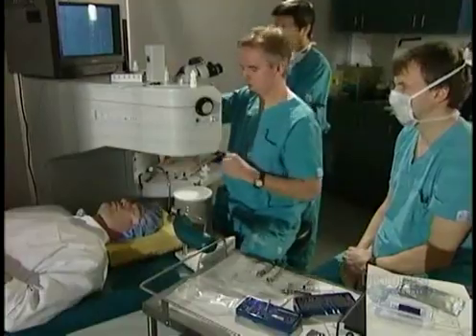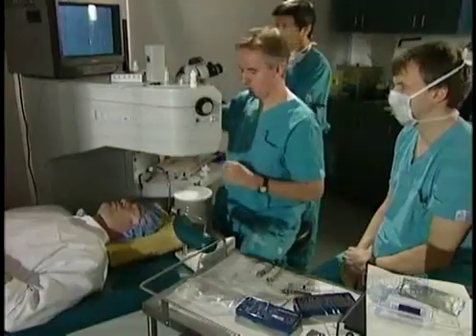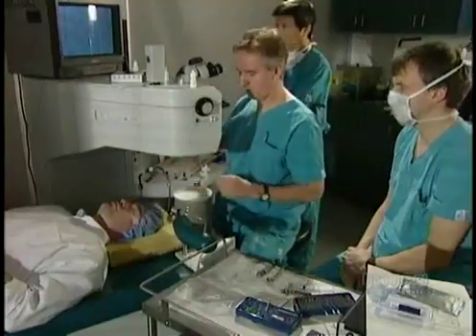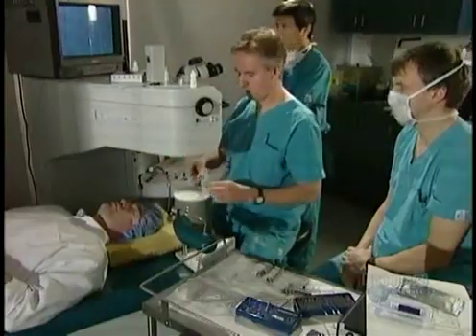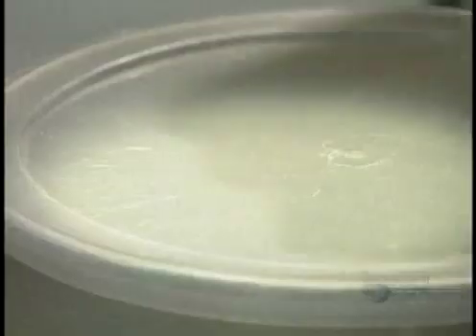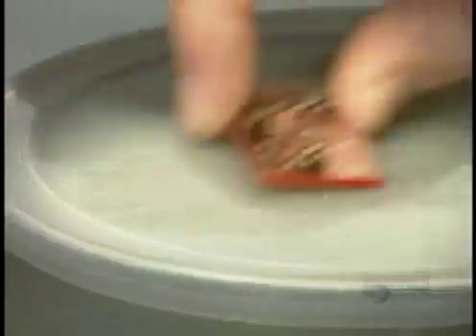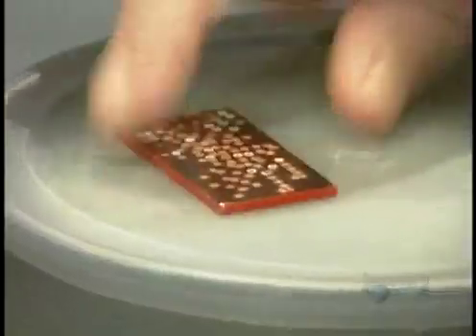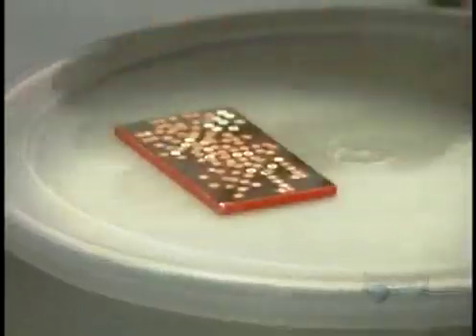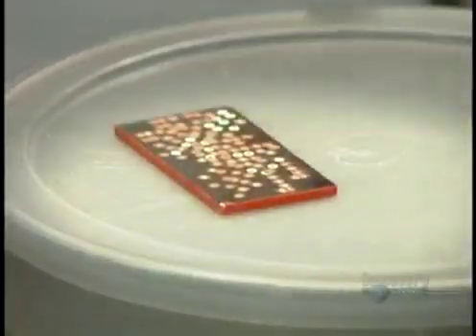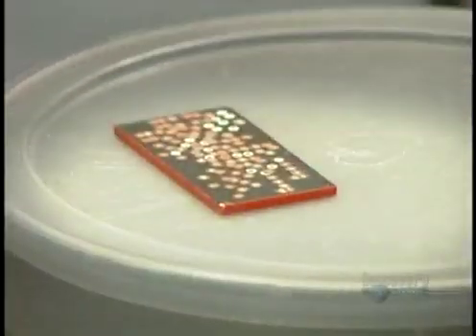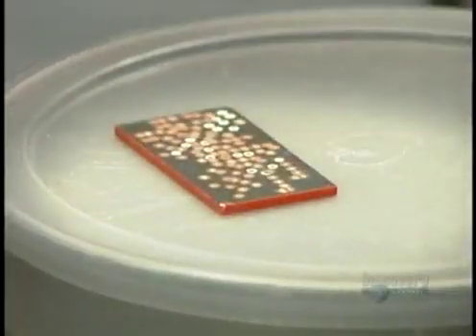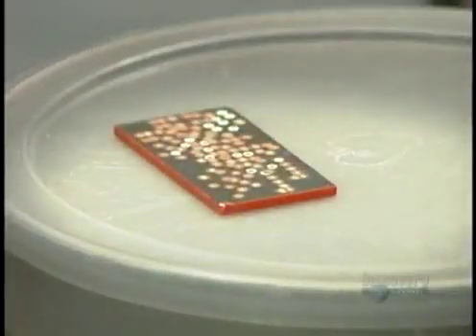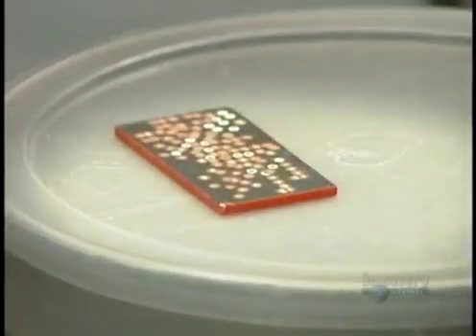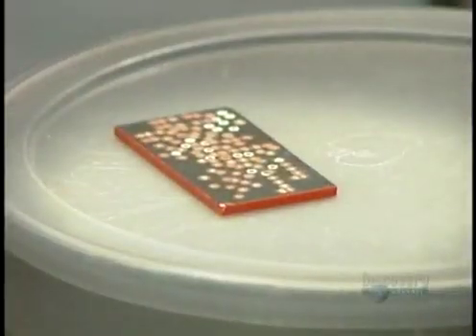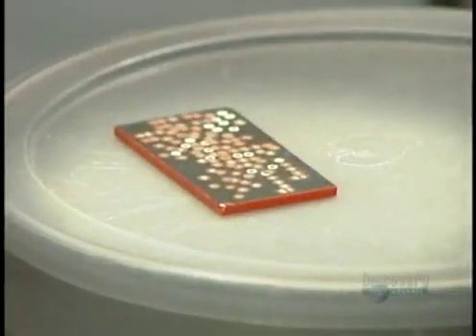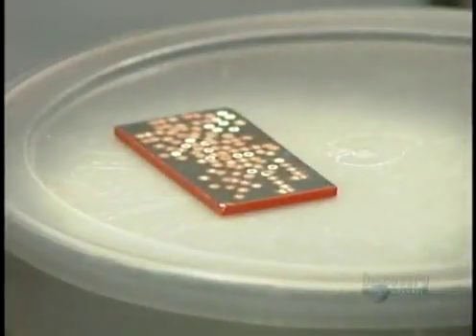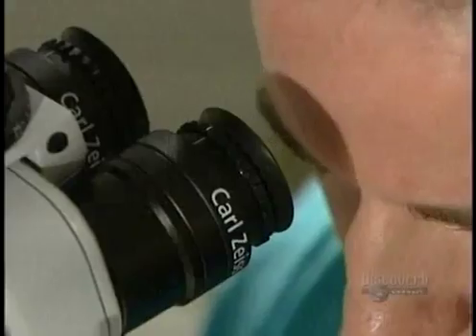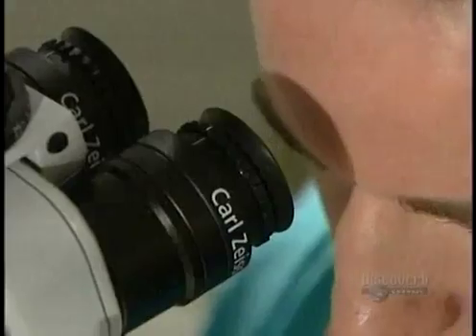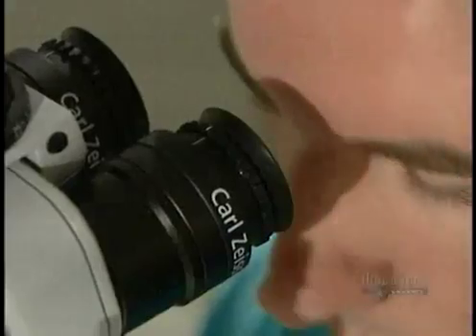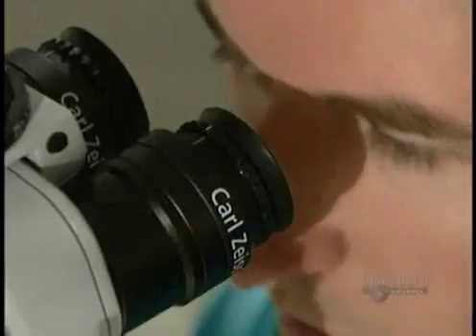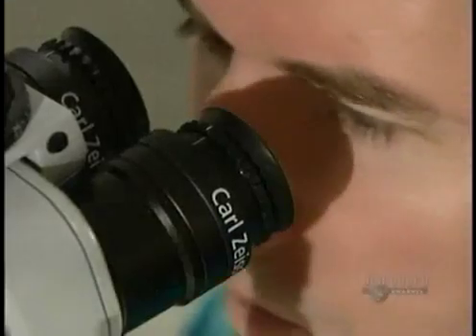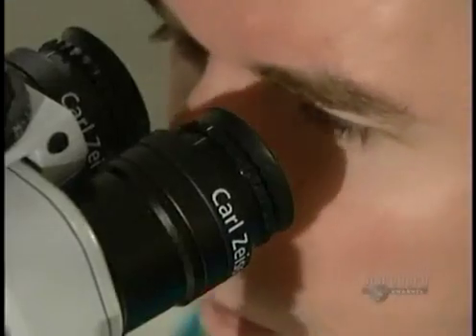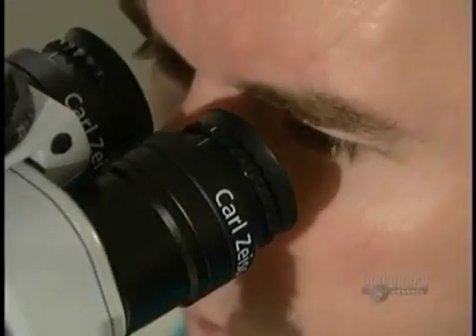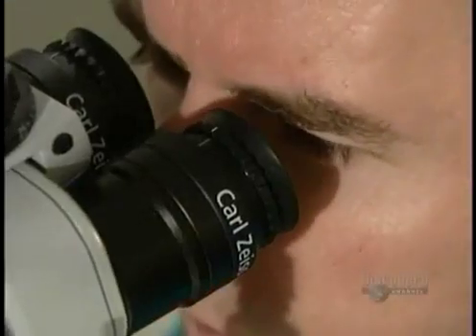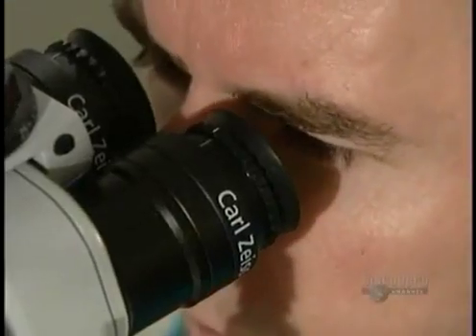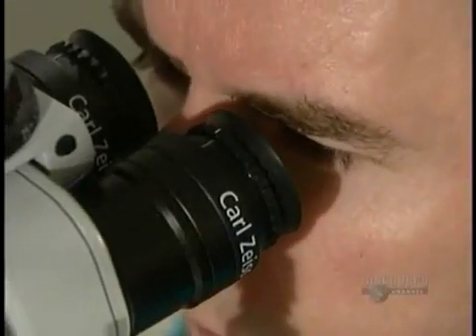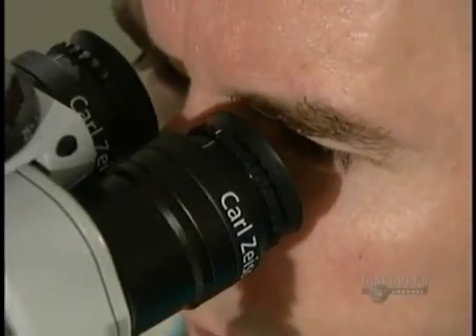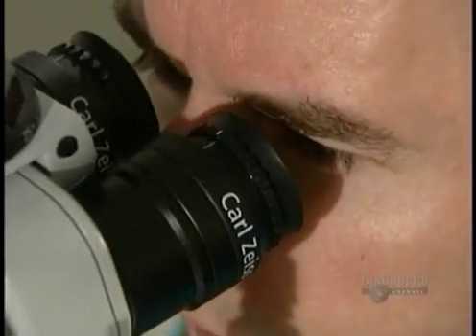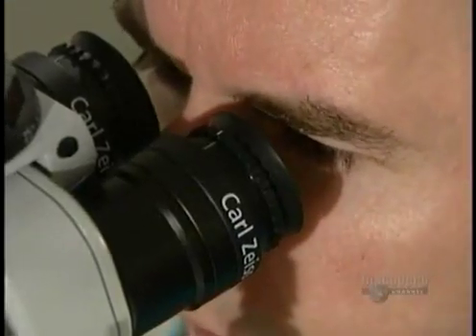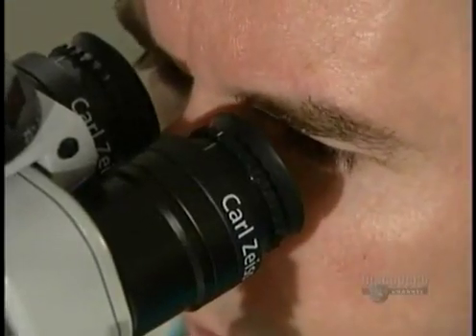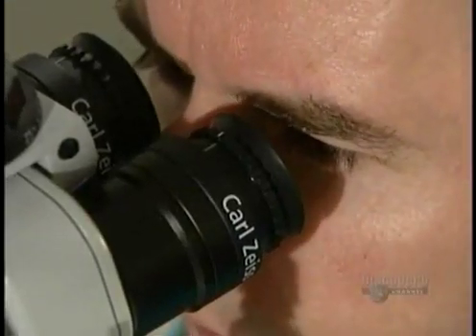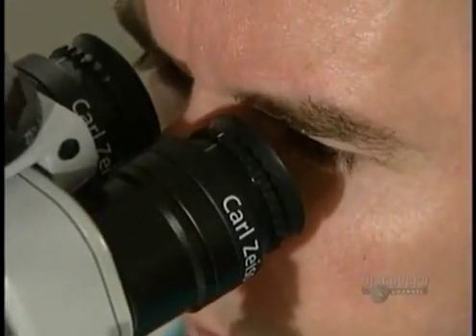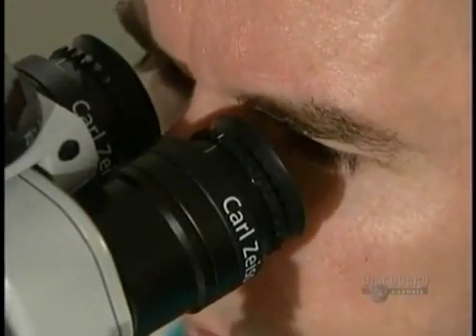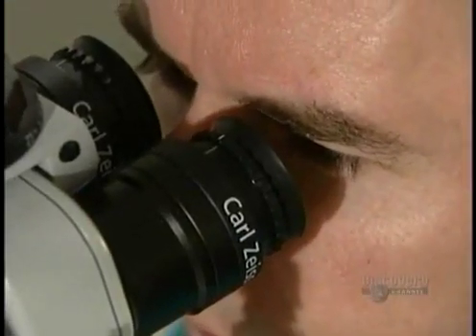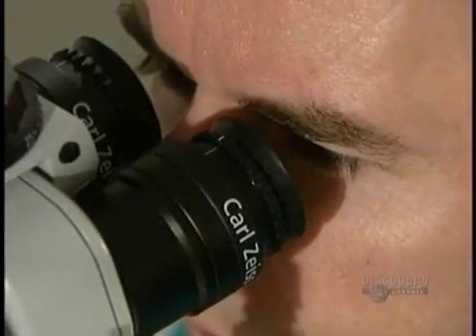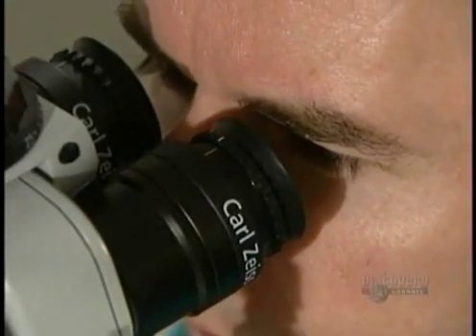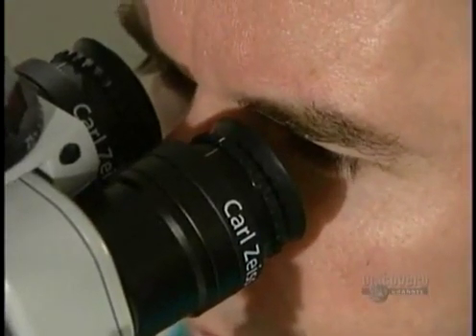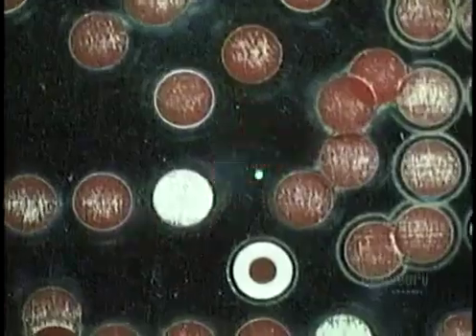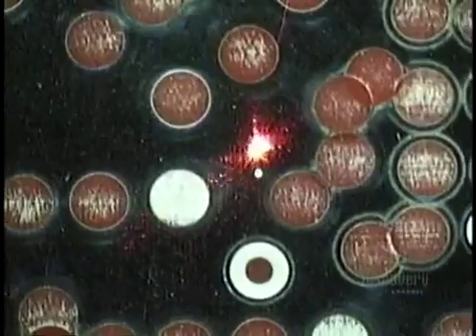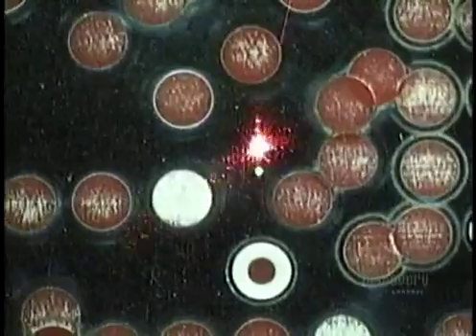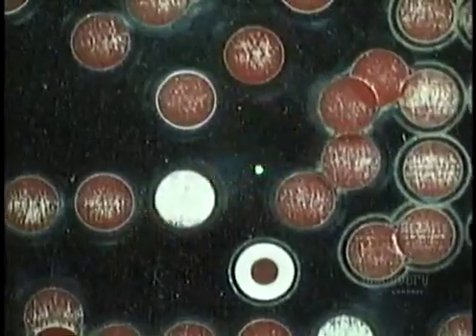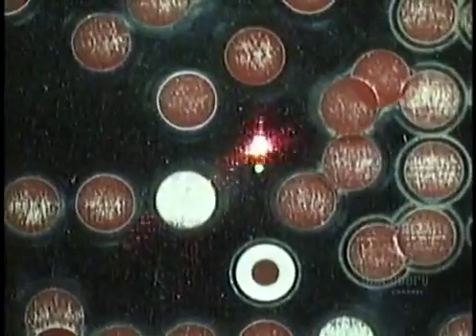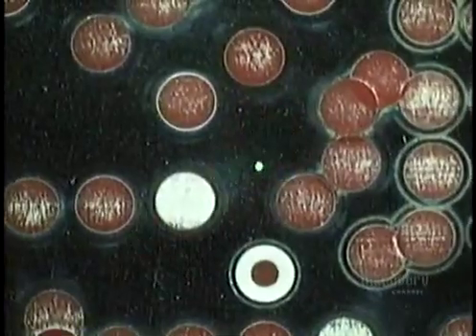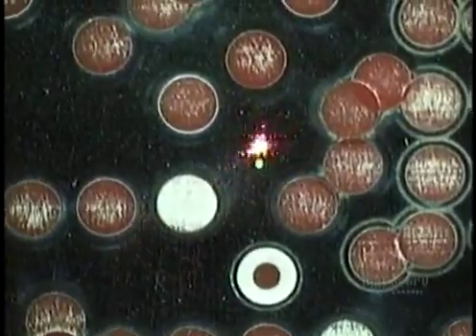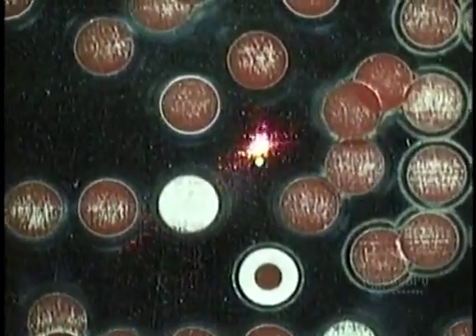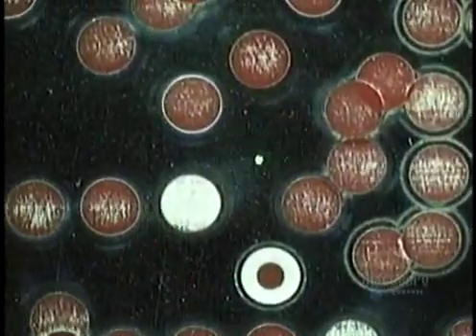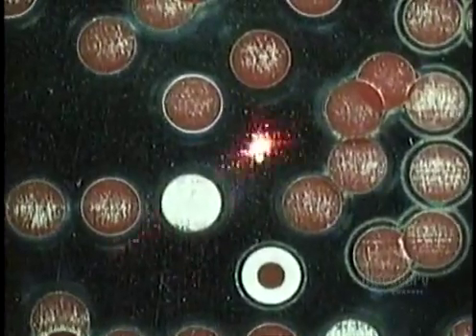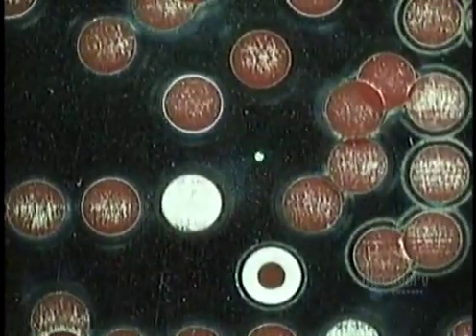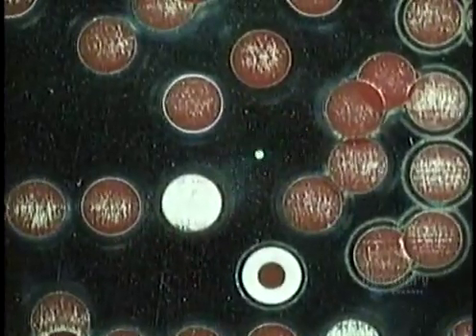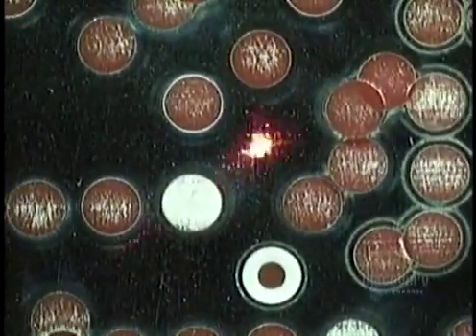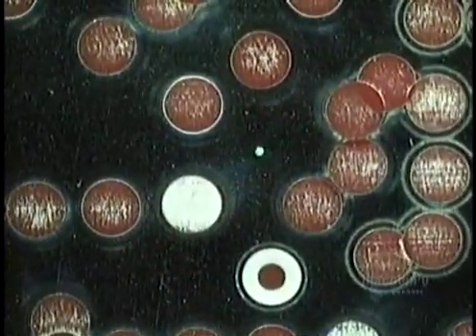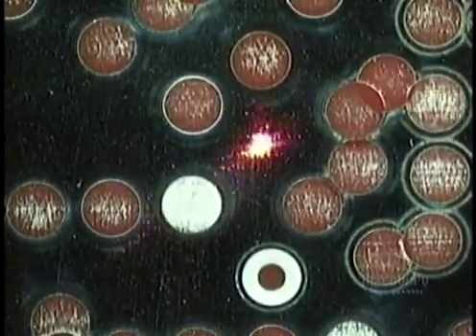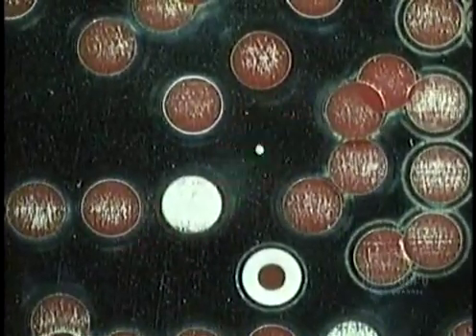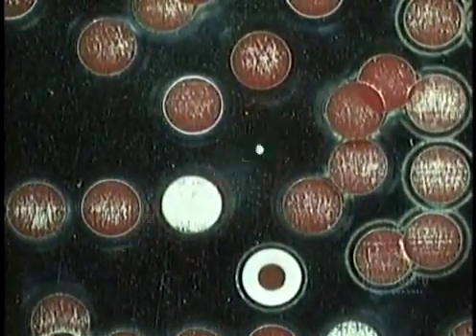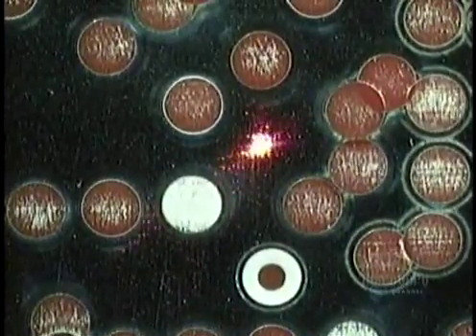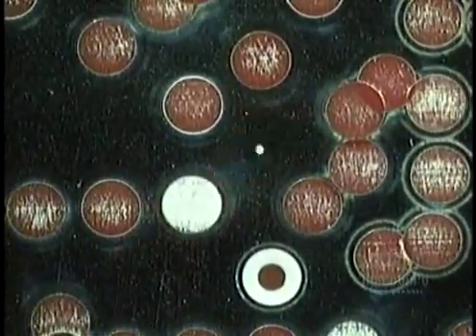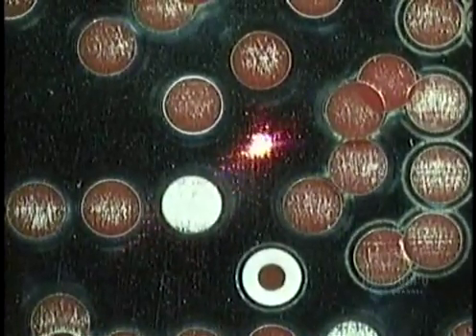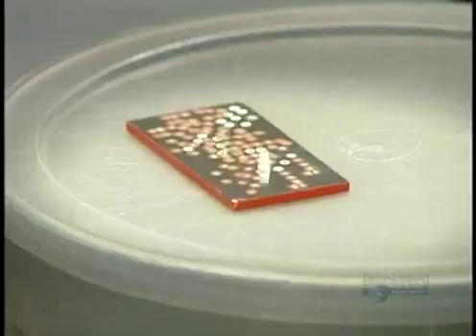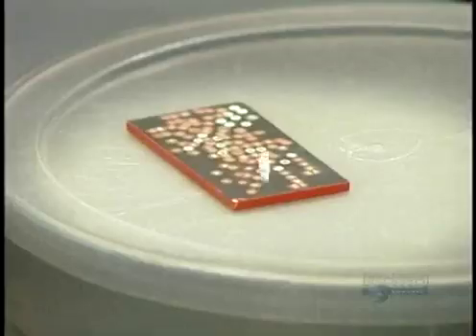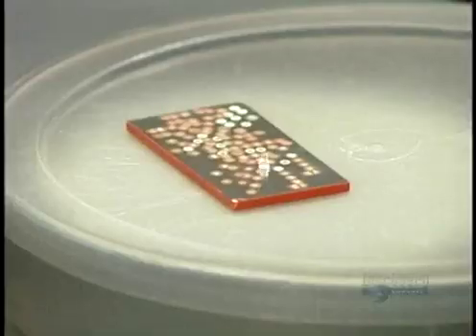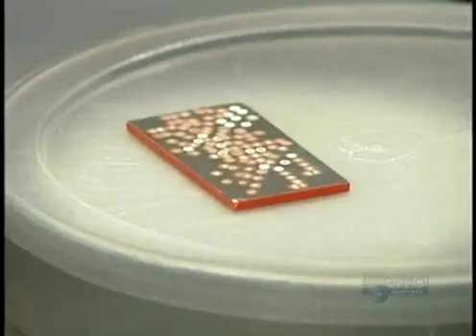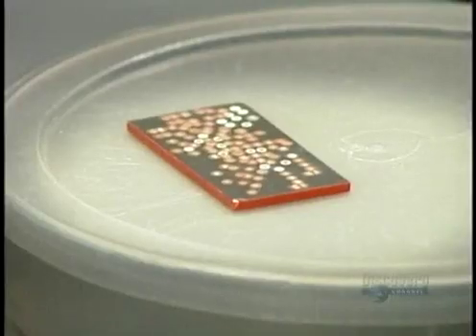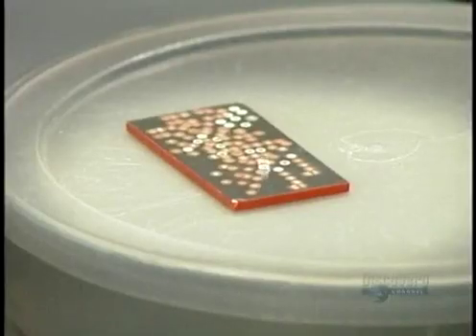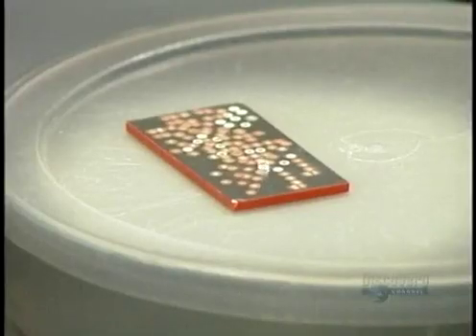Before every operation, the surgeon tests the equipment. He fires the laser on a metal plate to test its energy level.